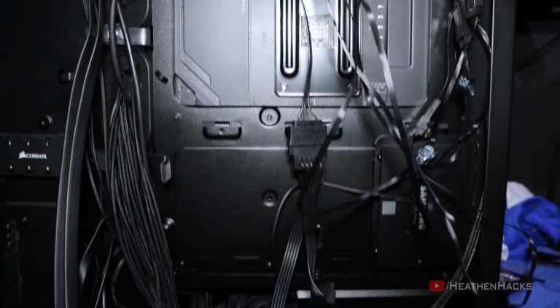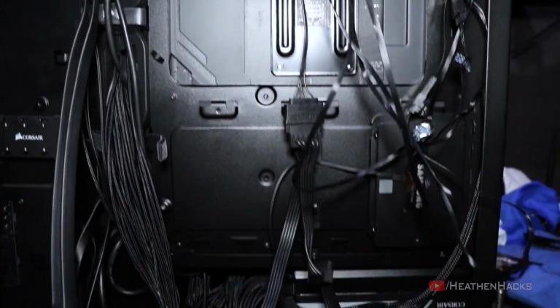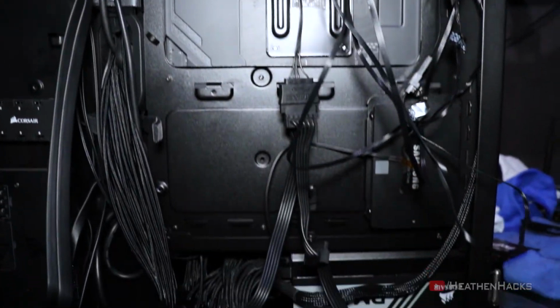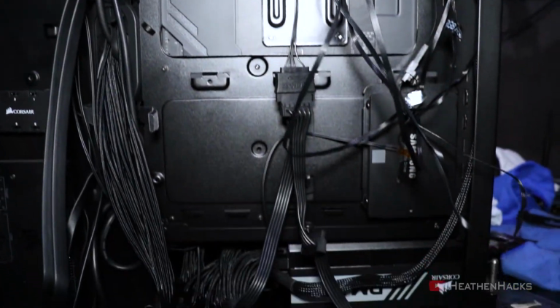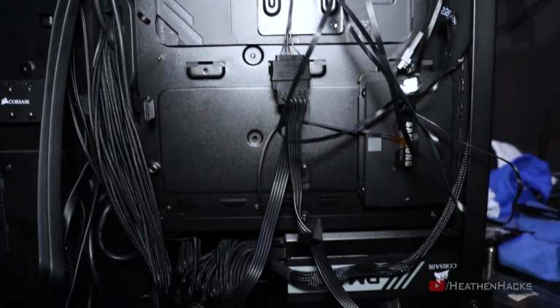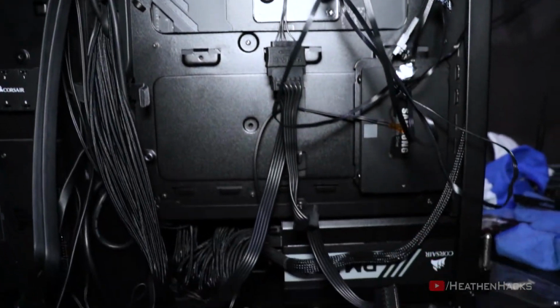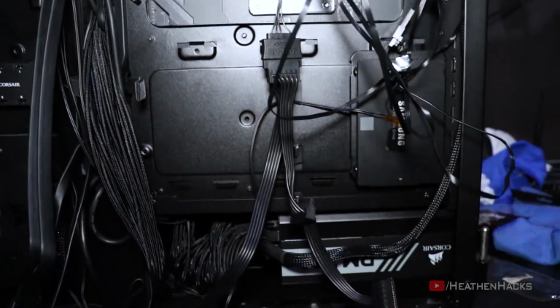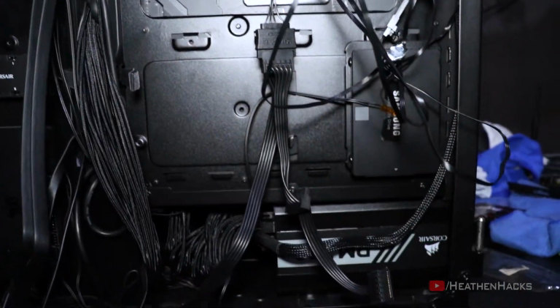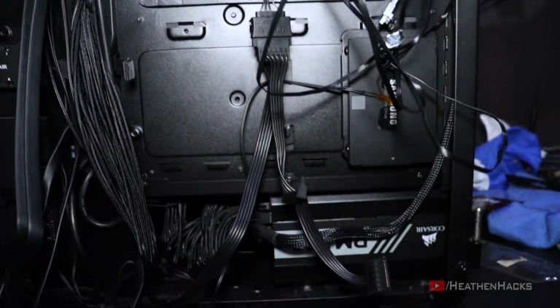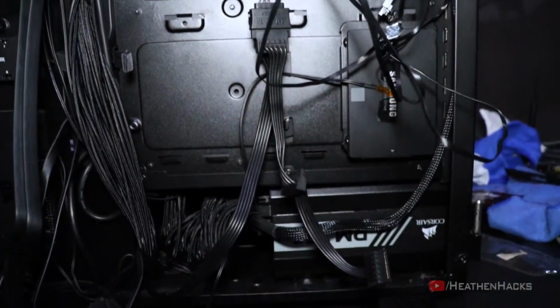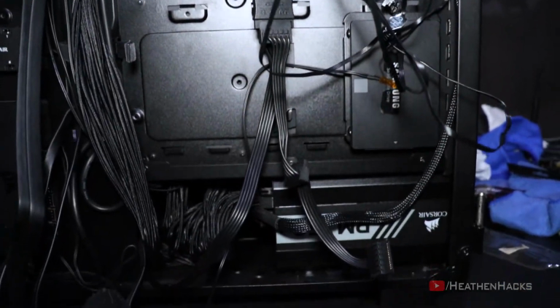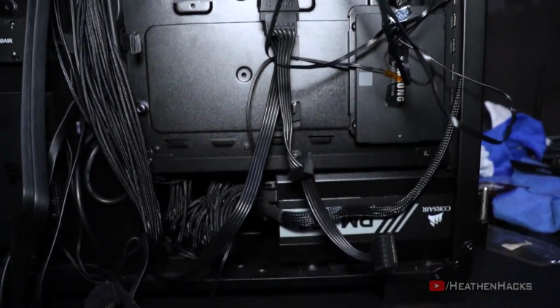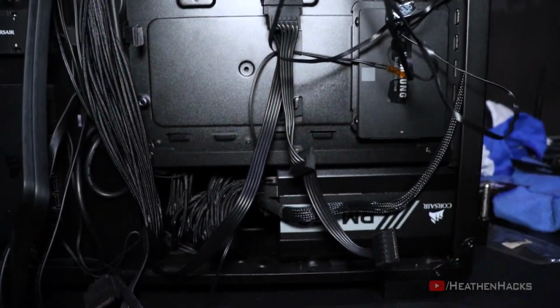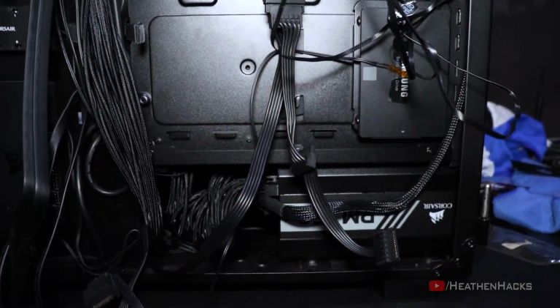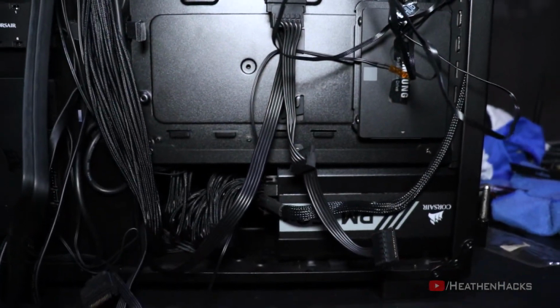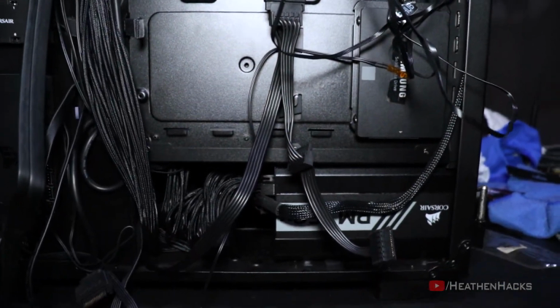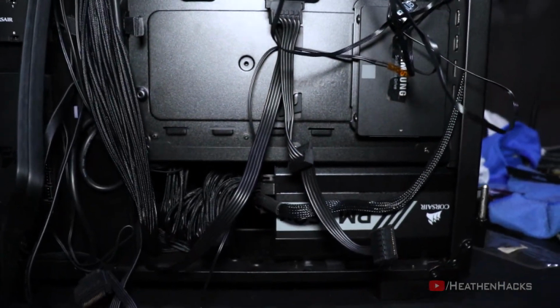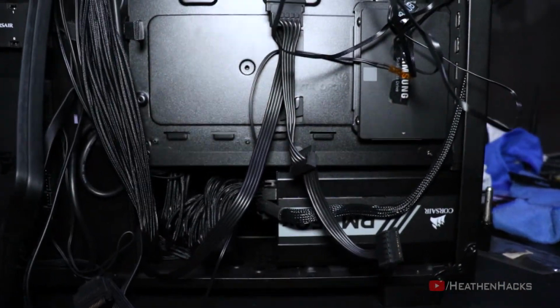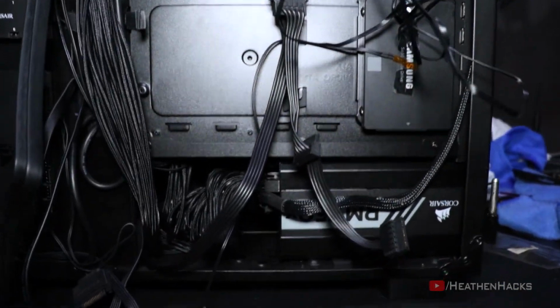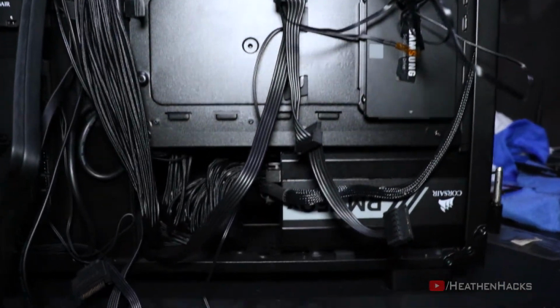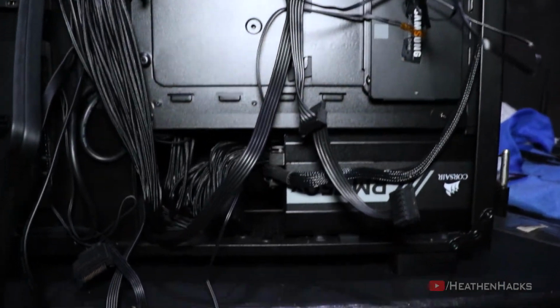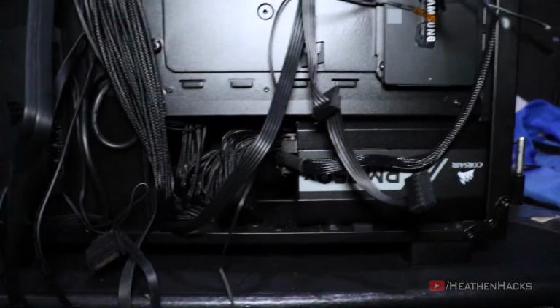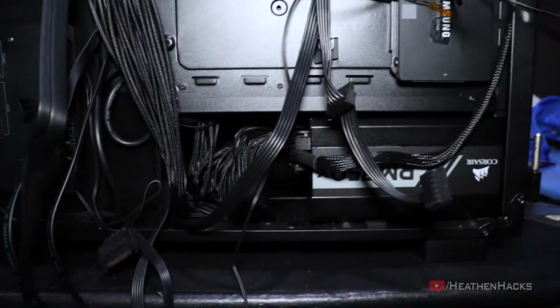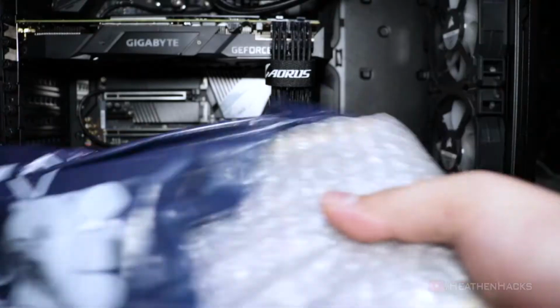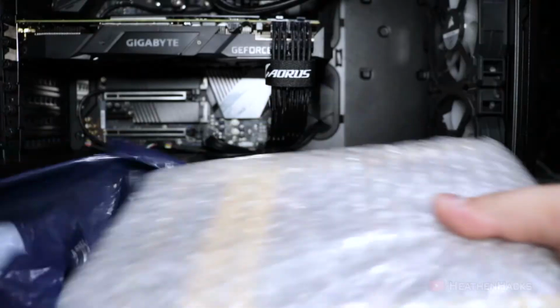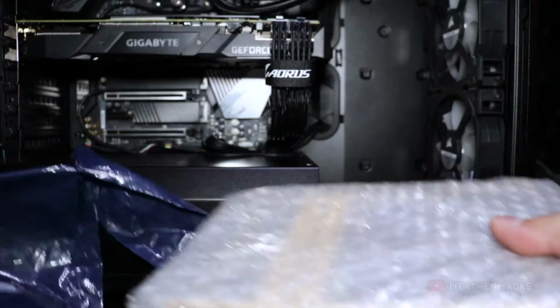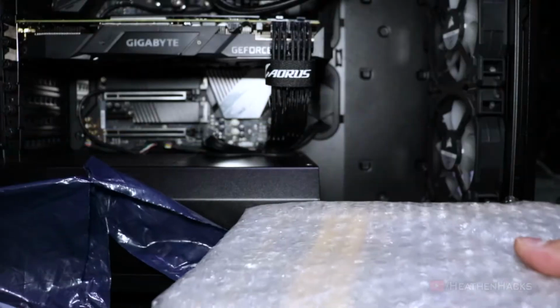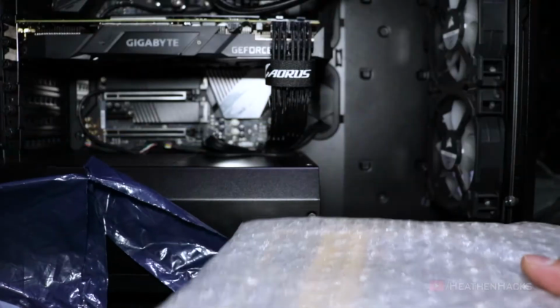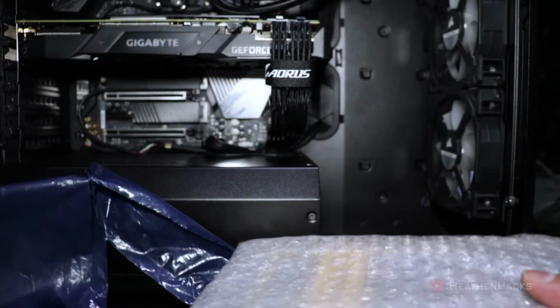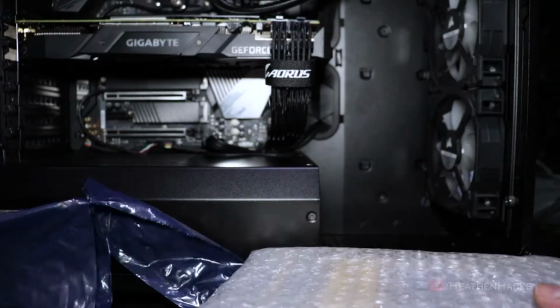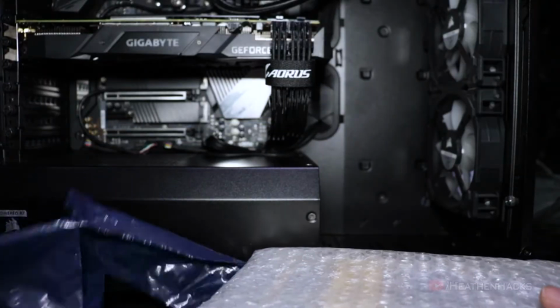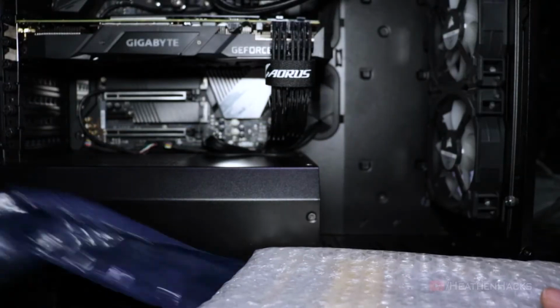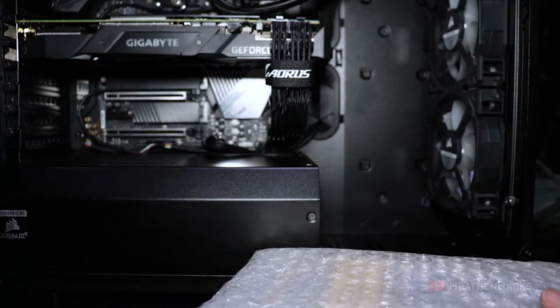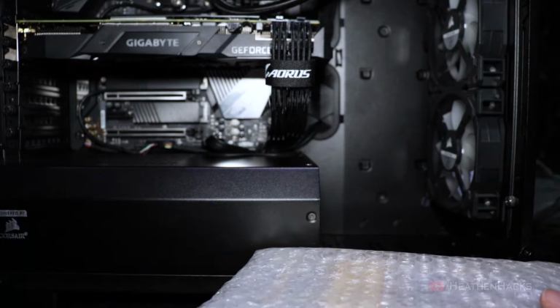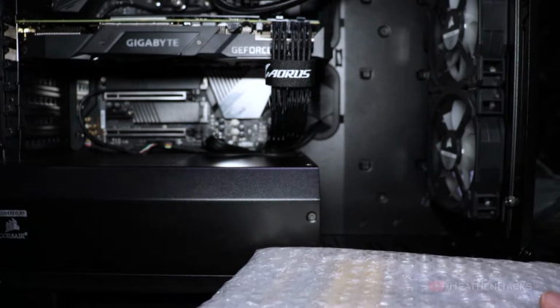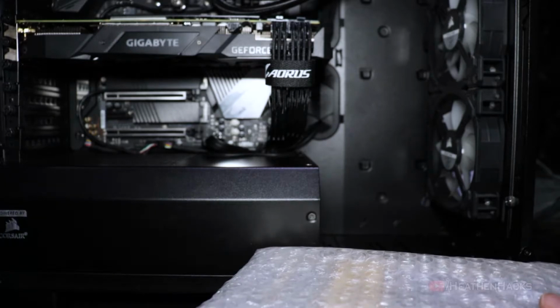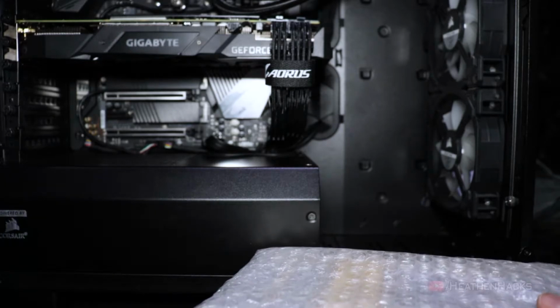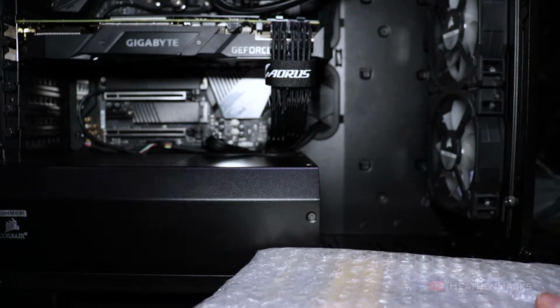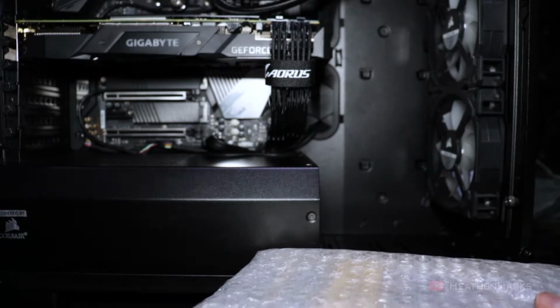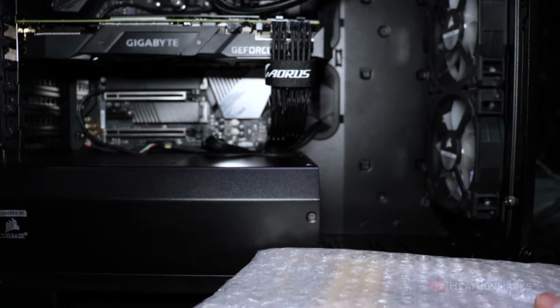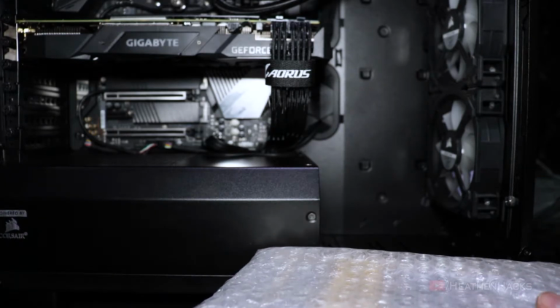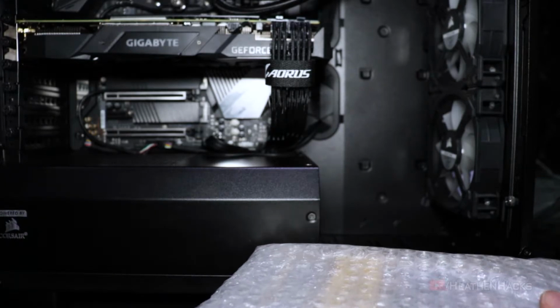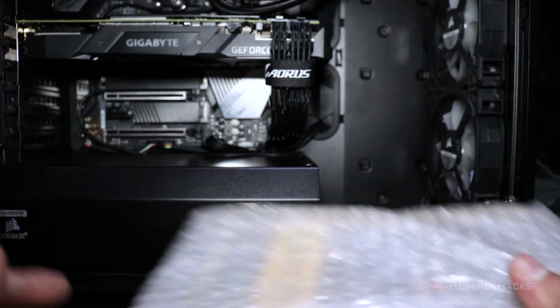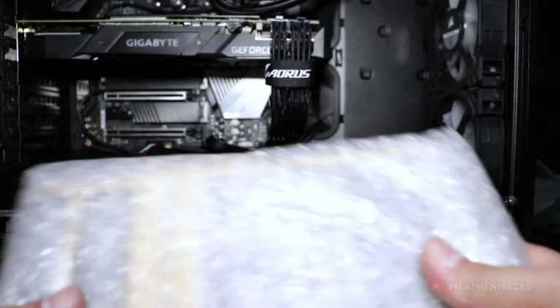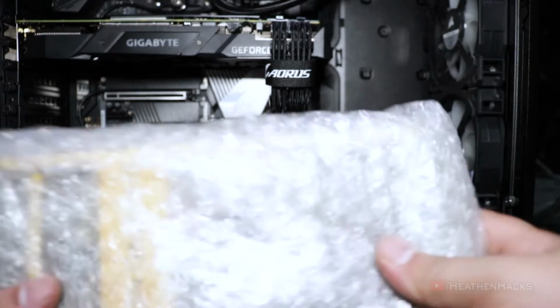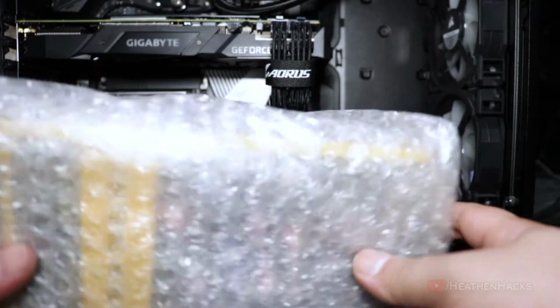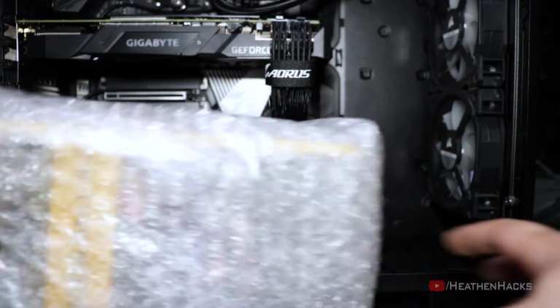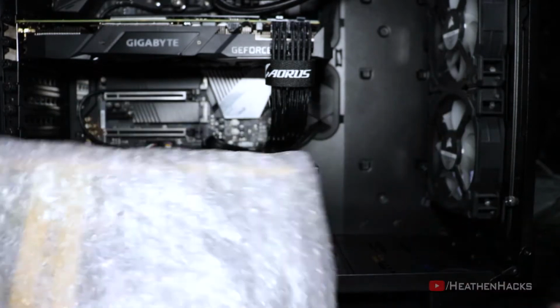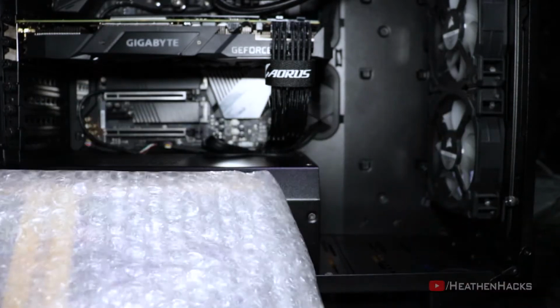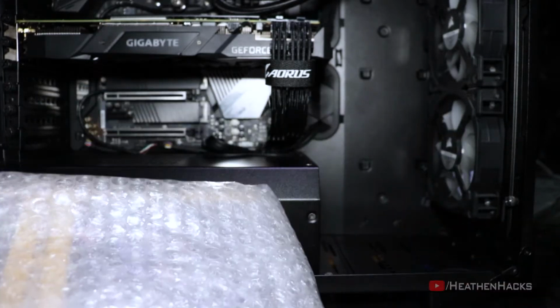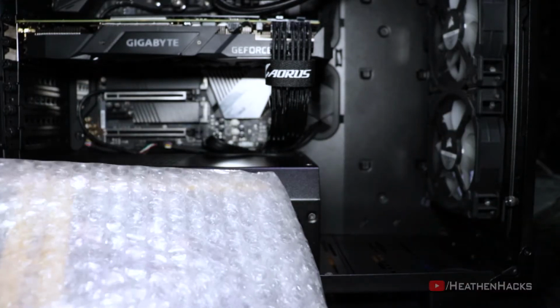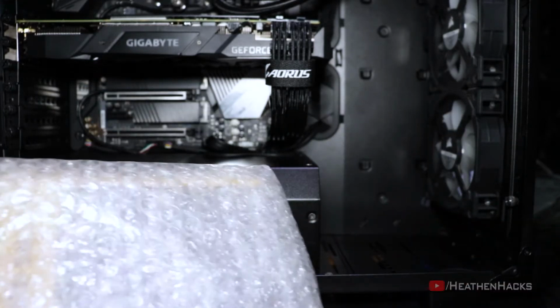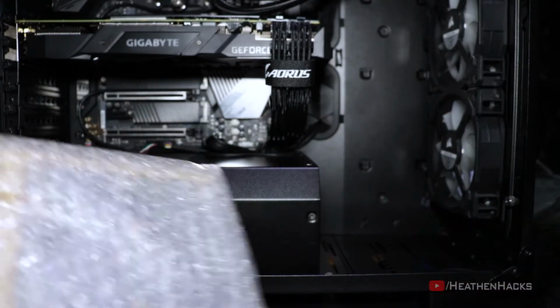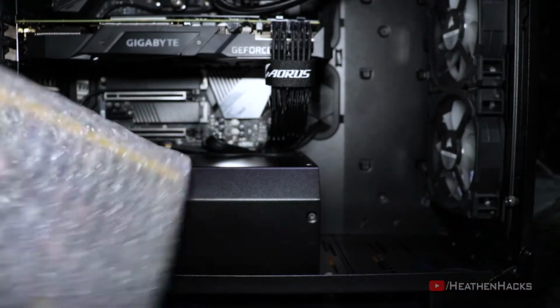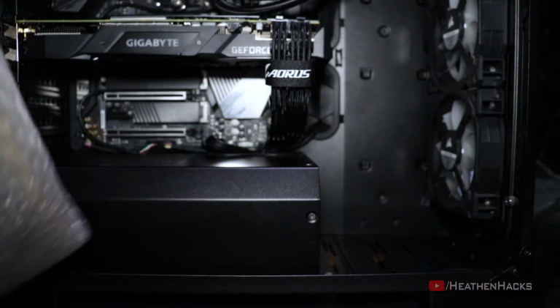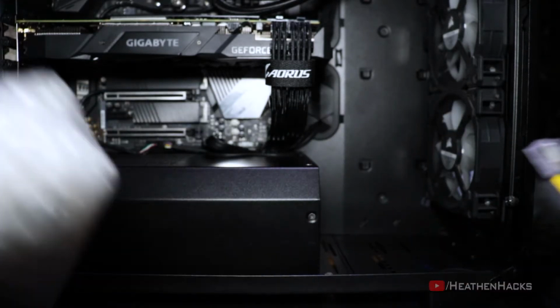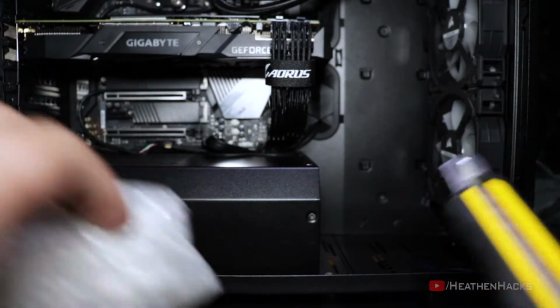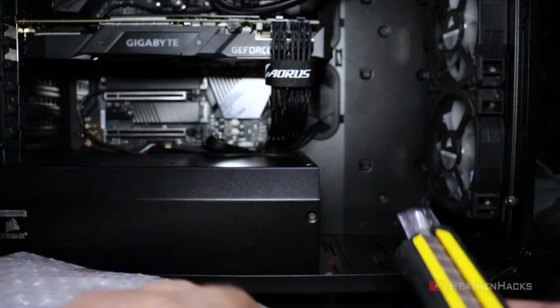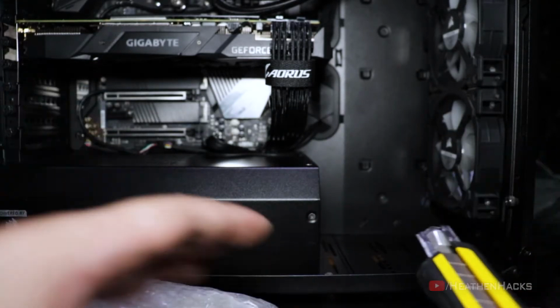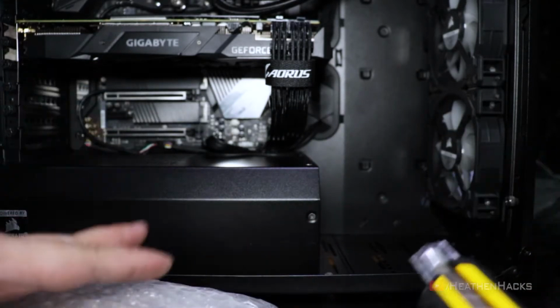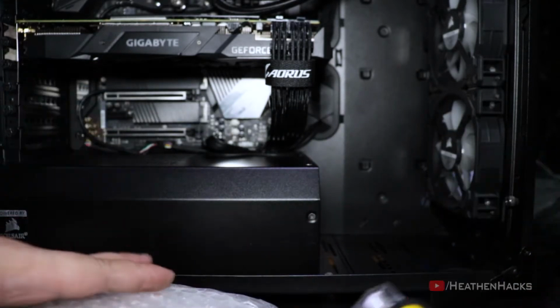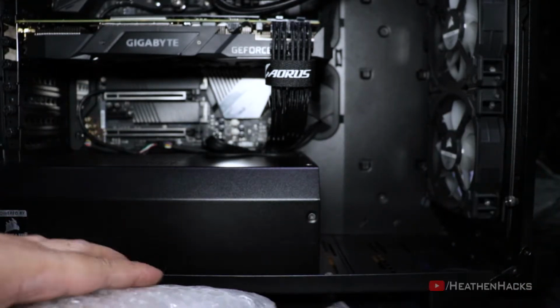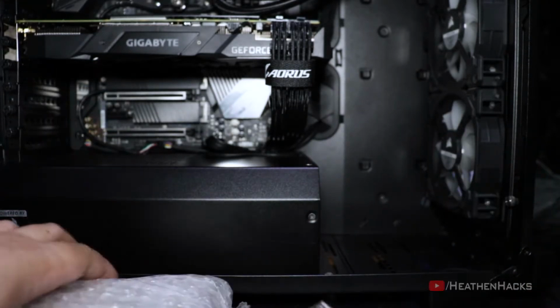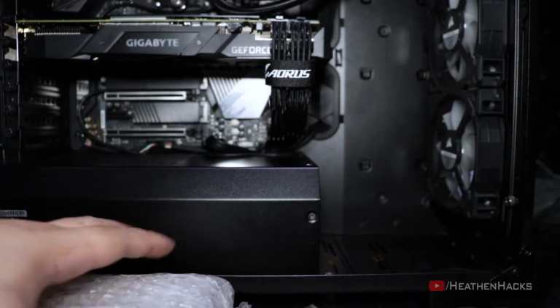Look at that chaos though. Now, before we finalize the wire management, let's unbox the Corsair Lighting Node Pro.